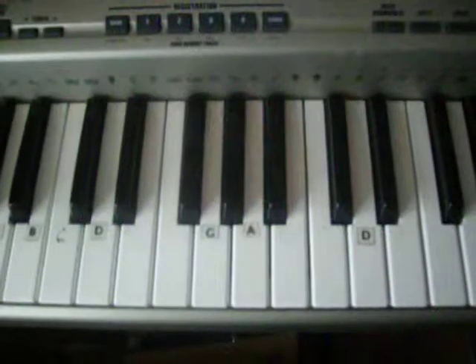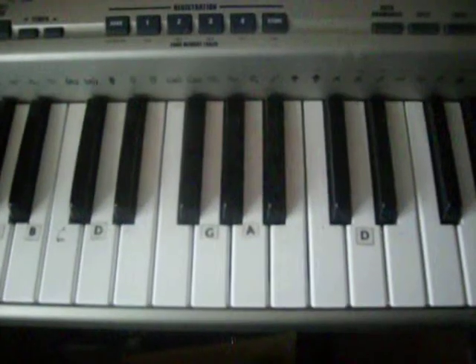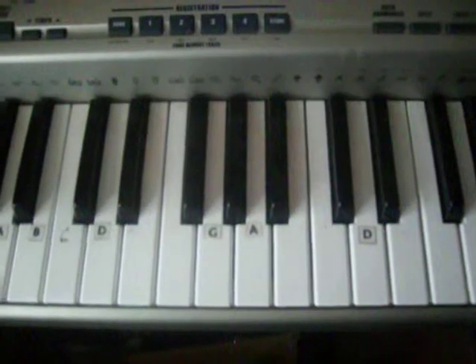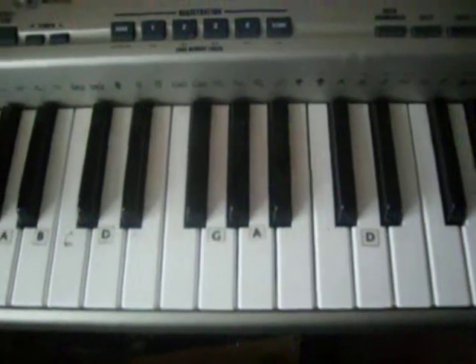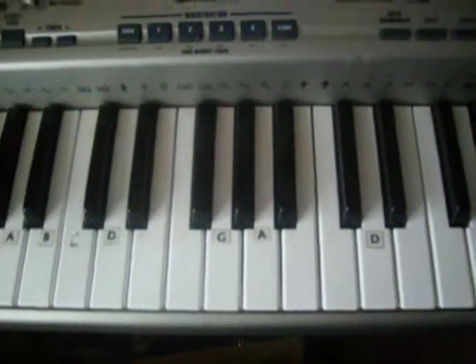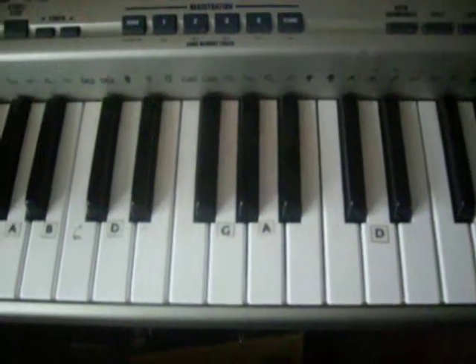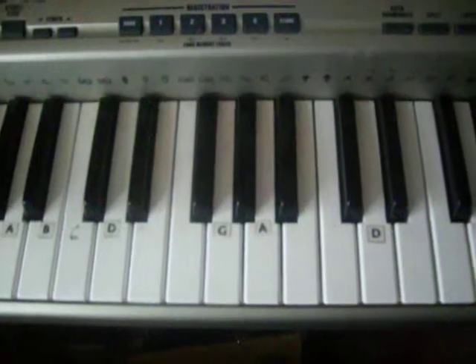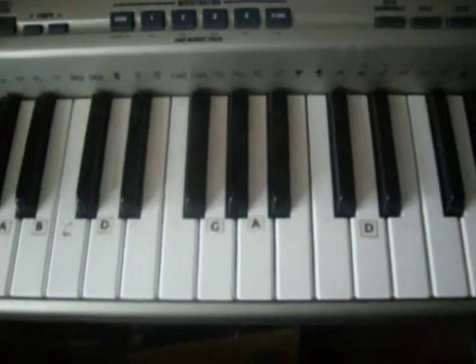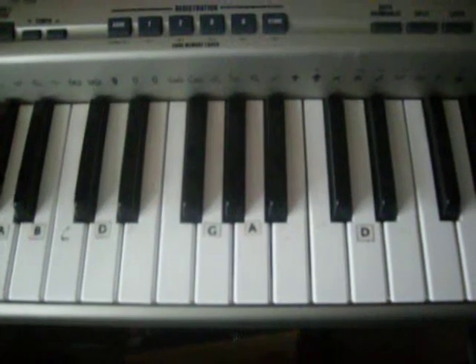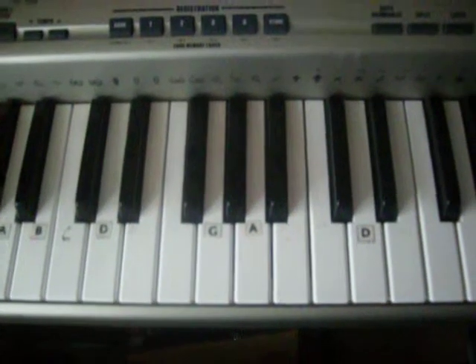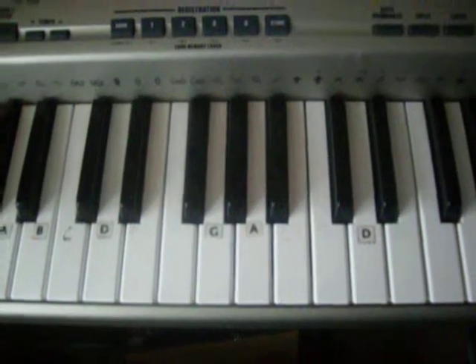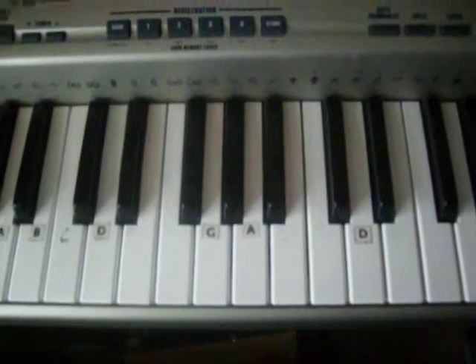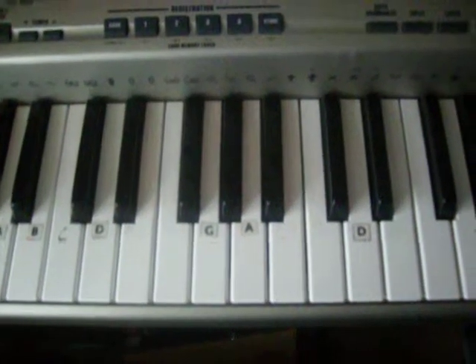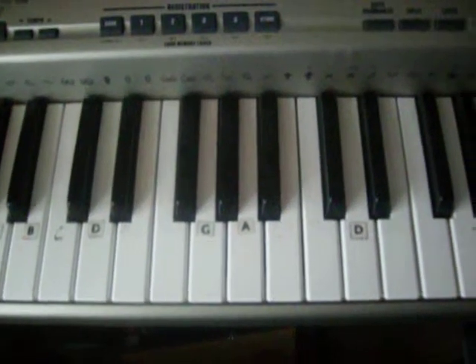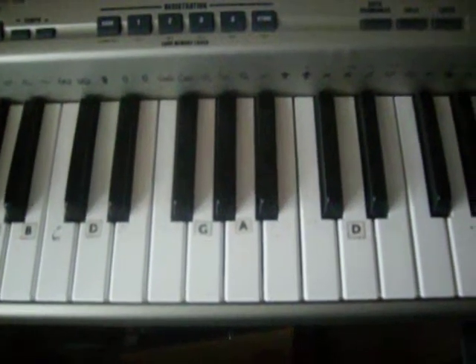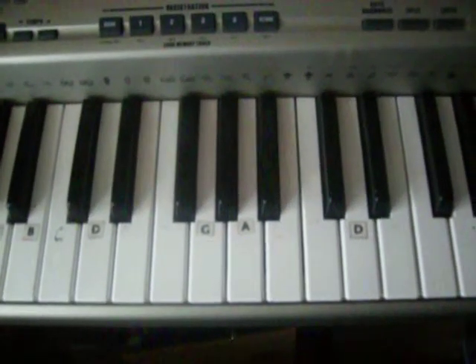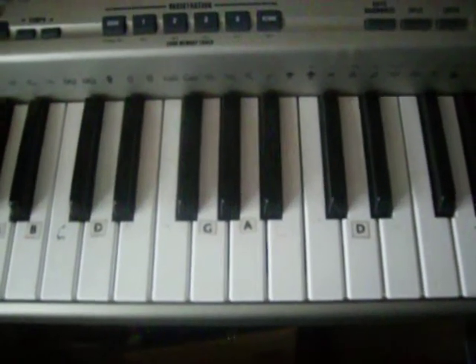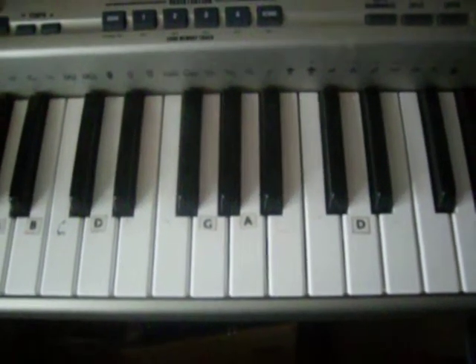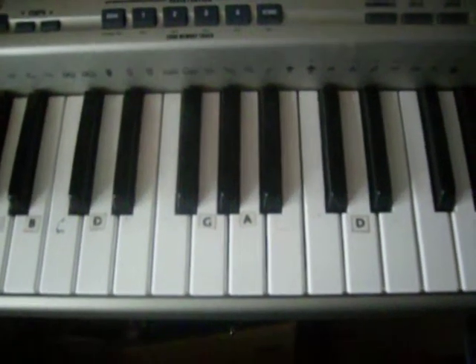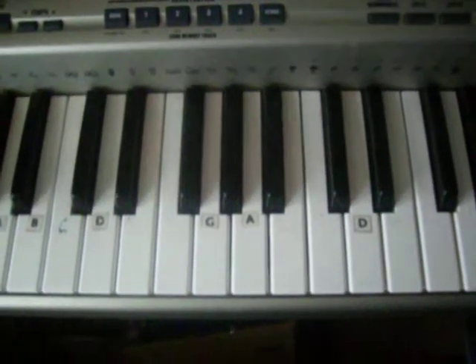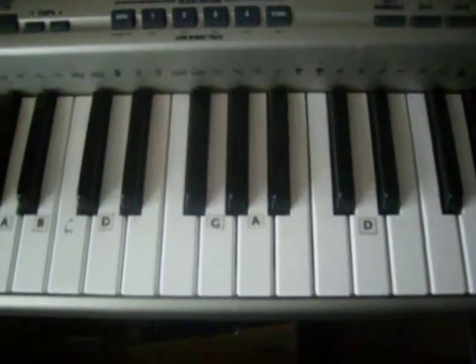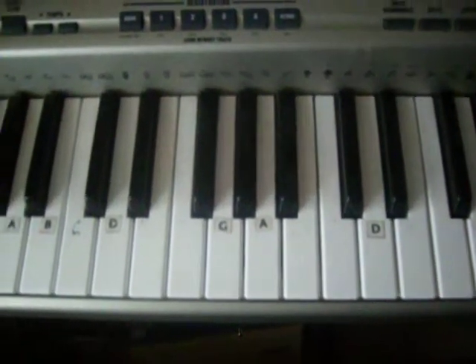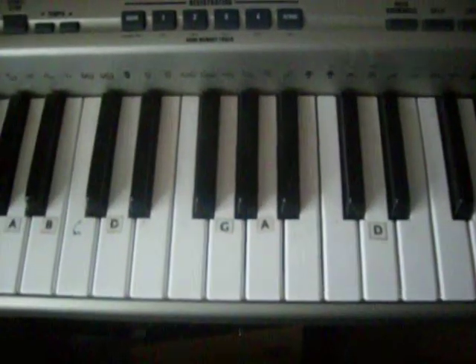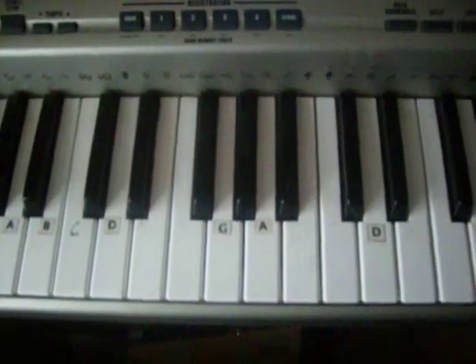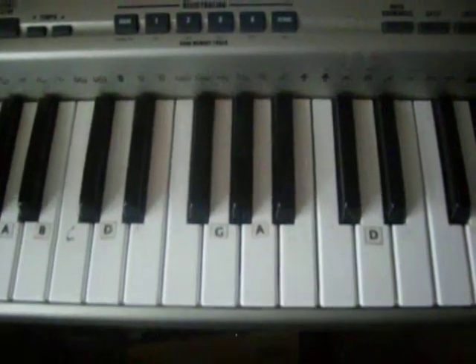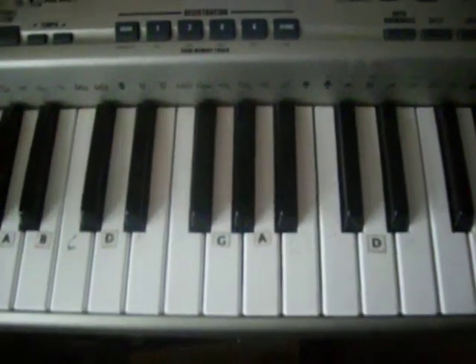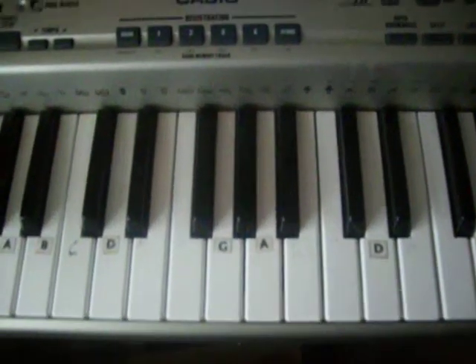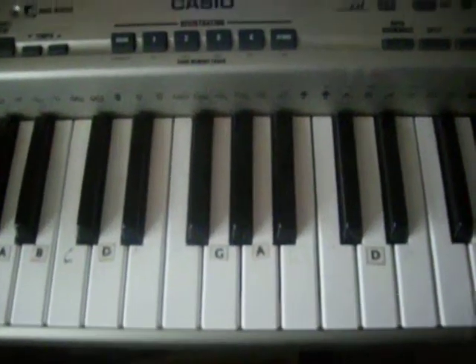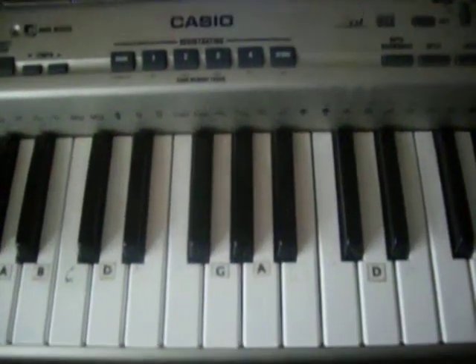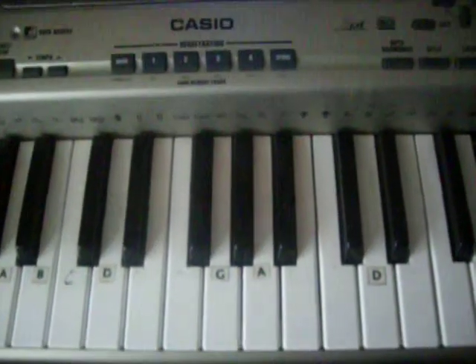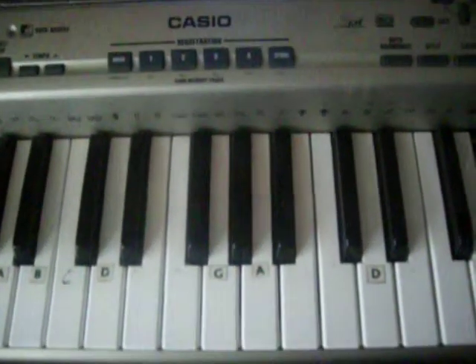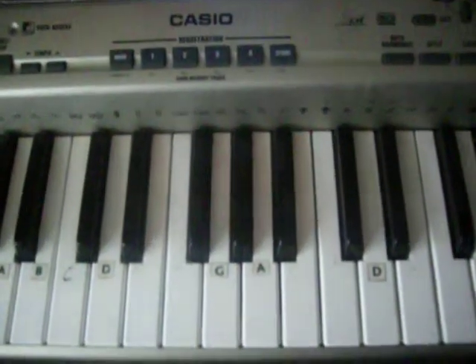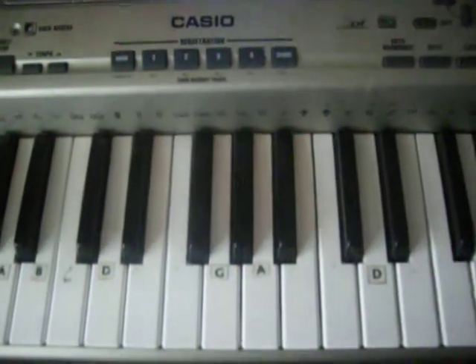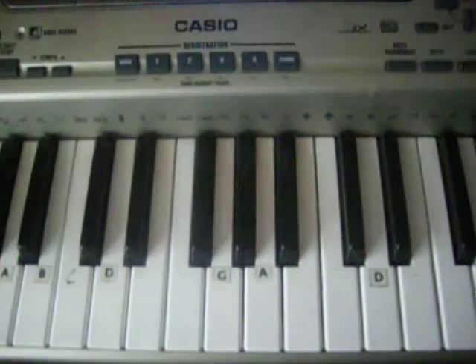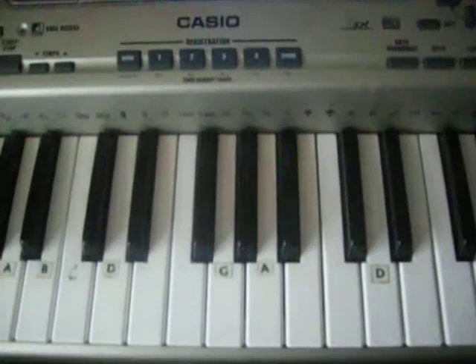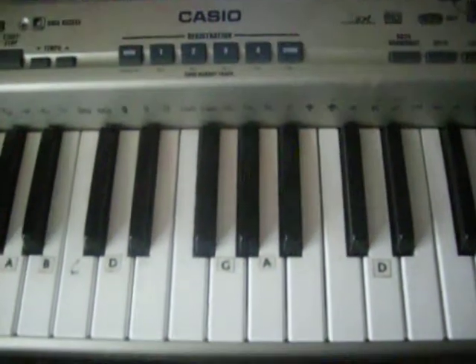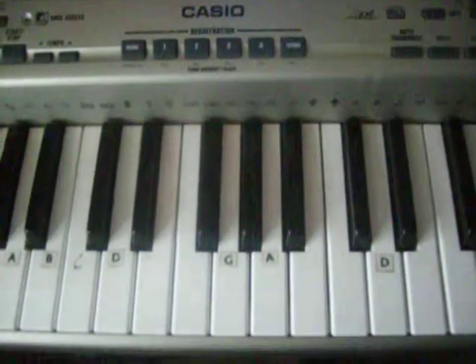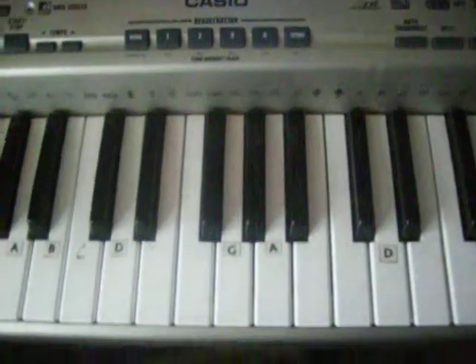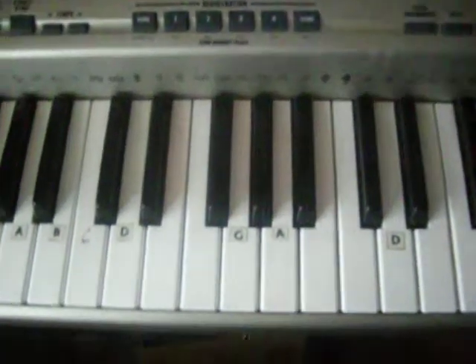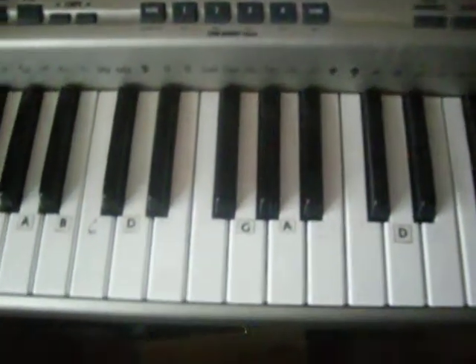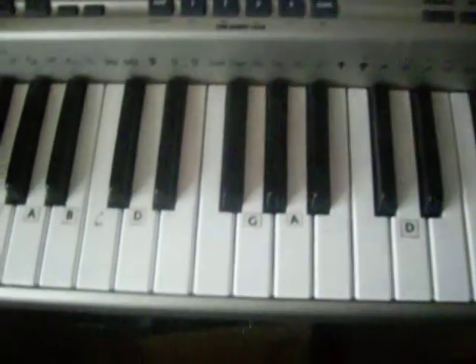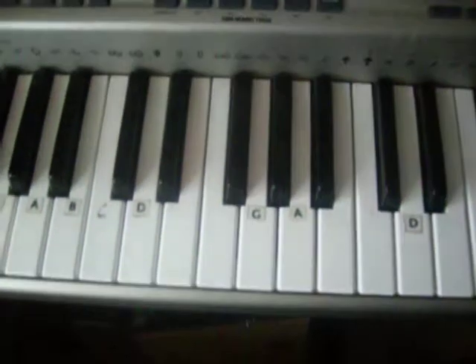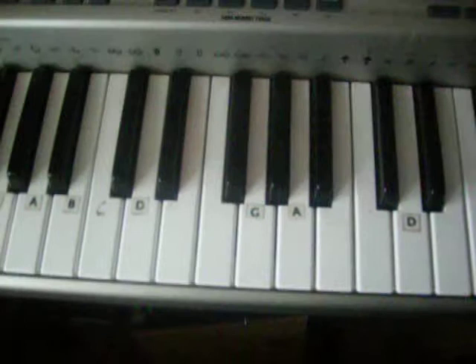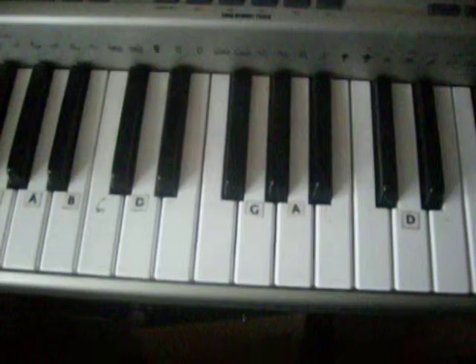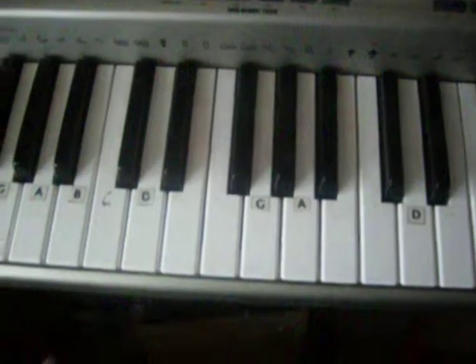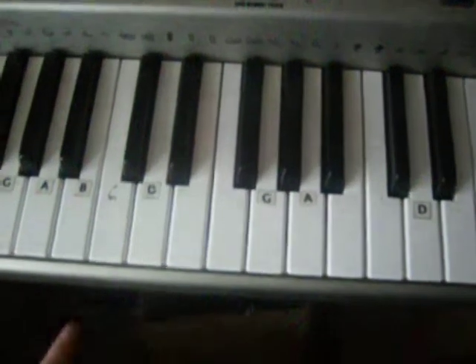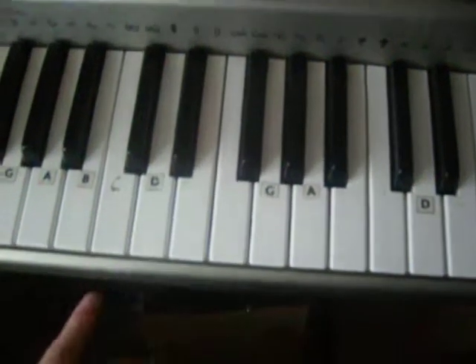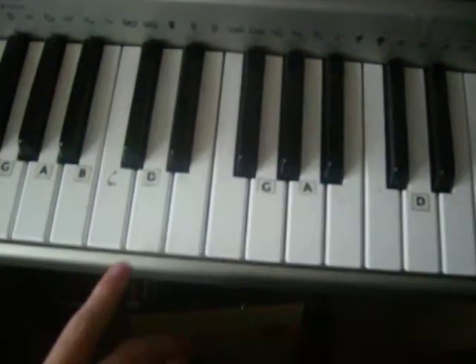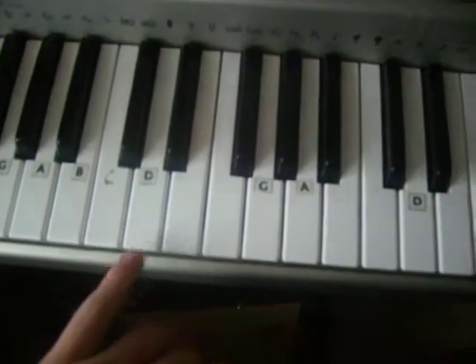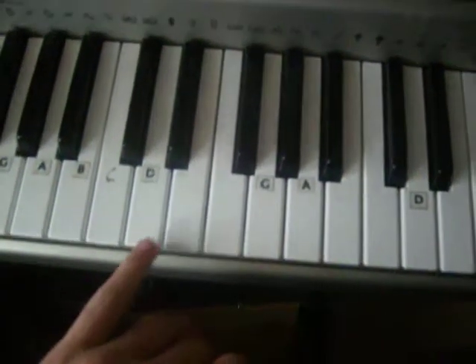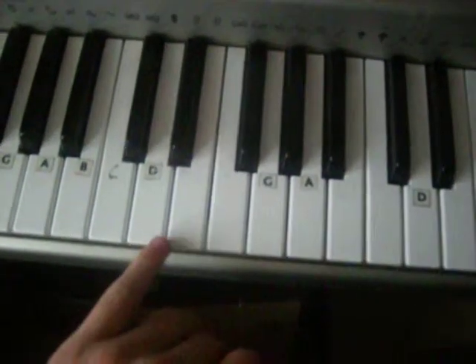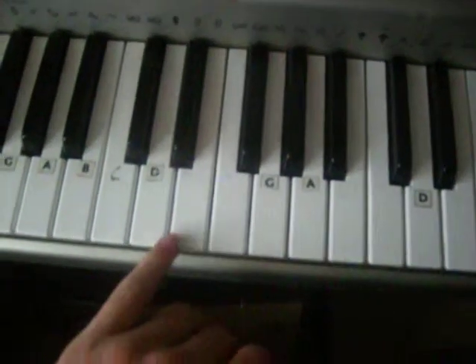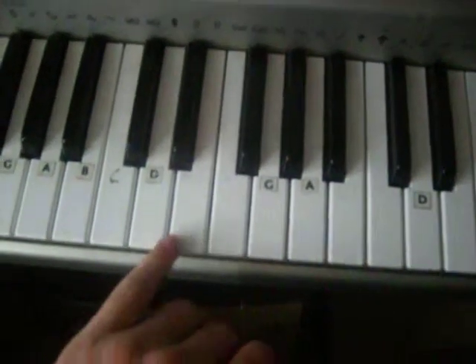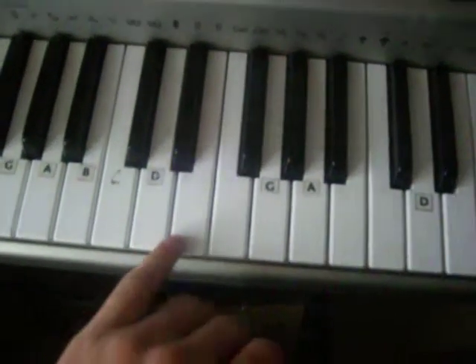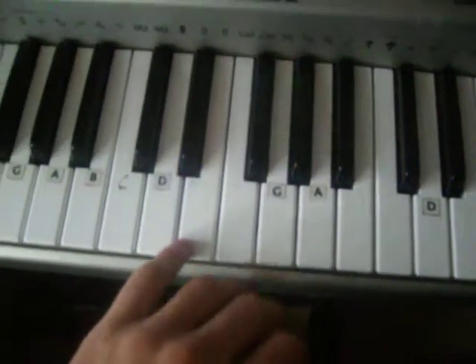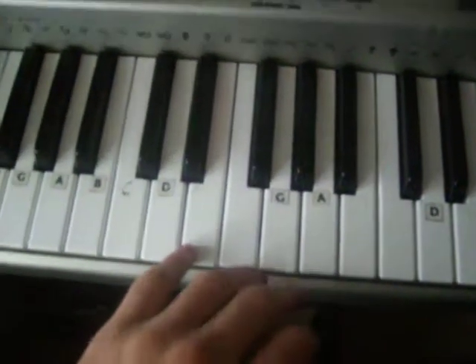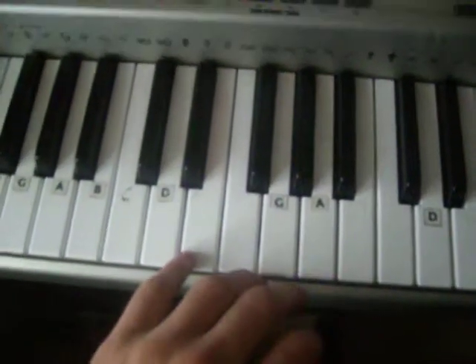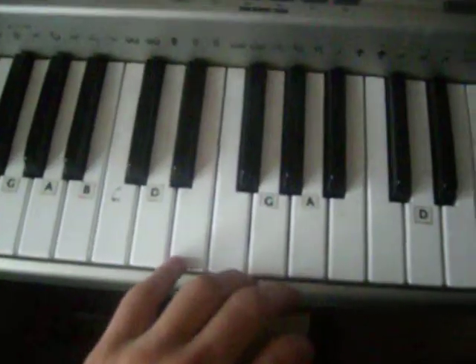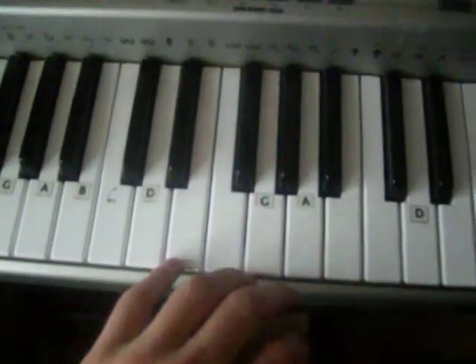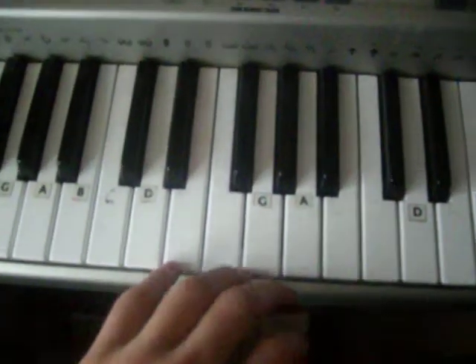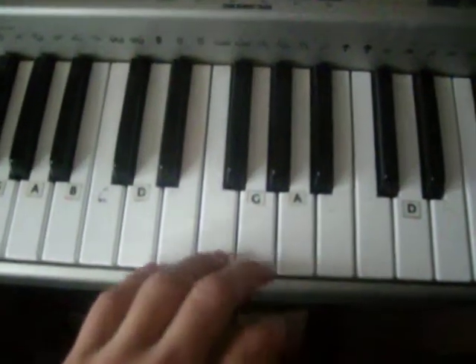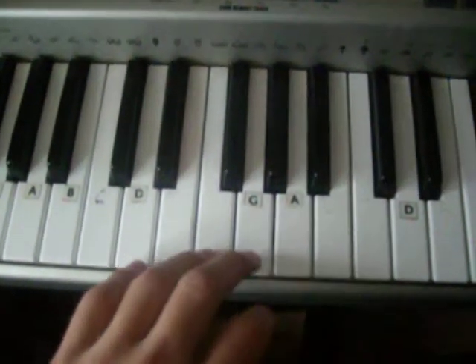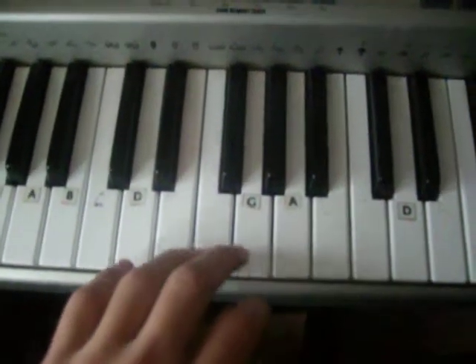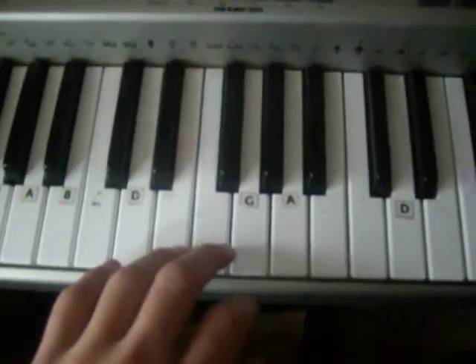Hey guys, today I'm going to show you how to play Joseph and the Technicolor Dreamcoat on the keyboard. I'm going to do the demonstration first.